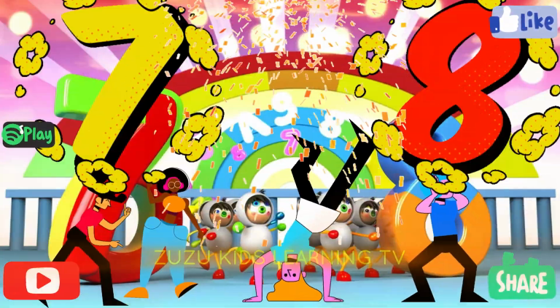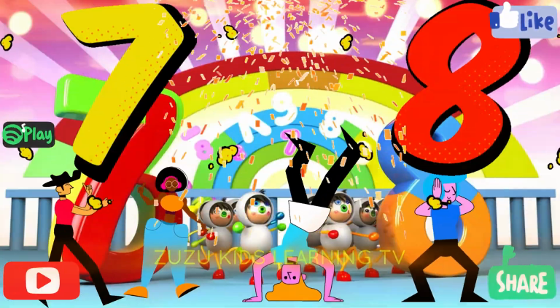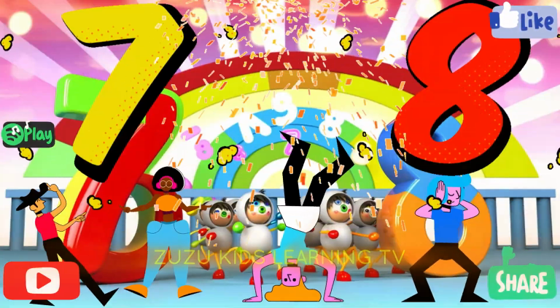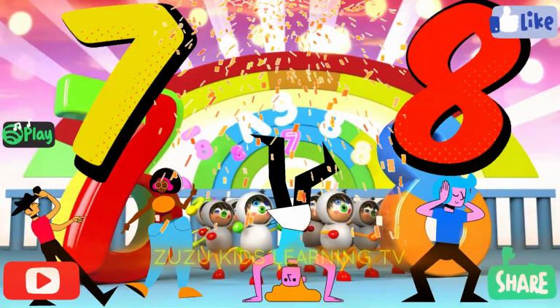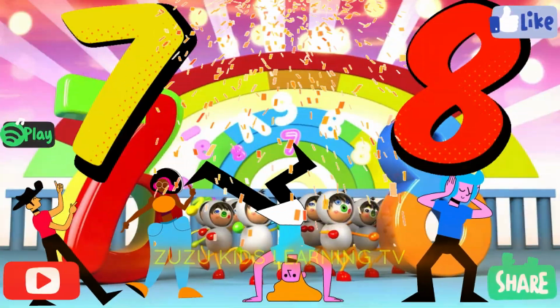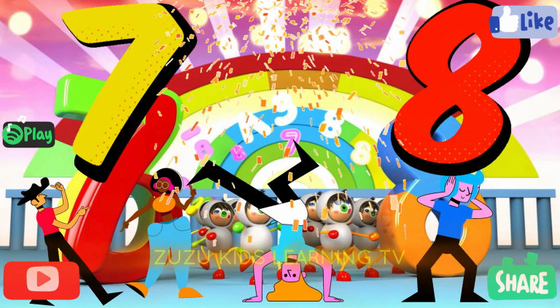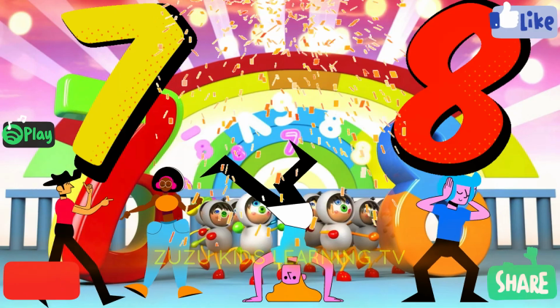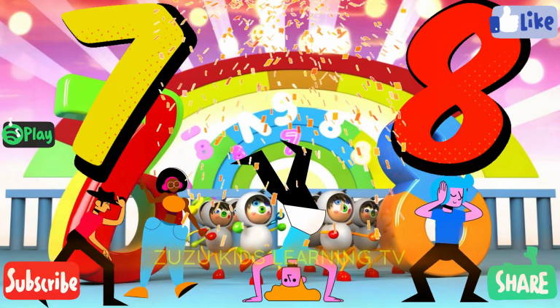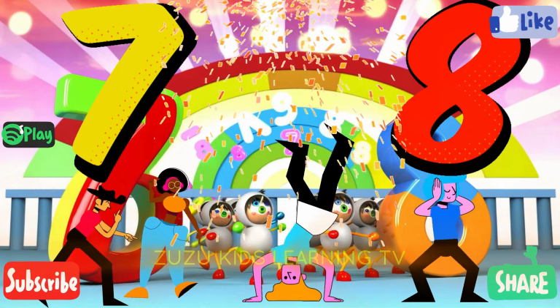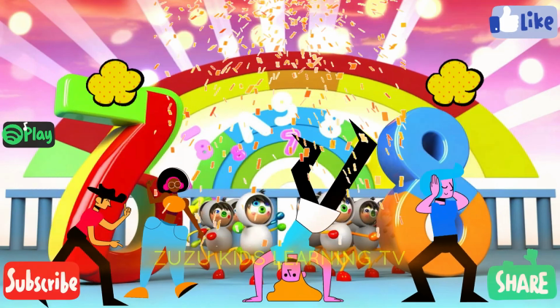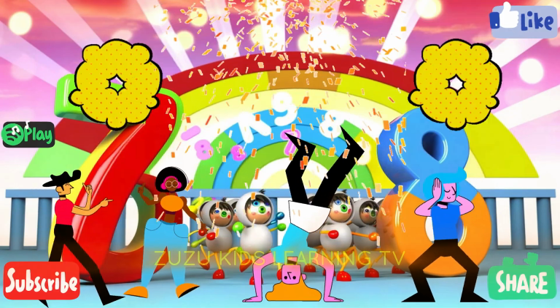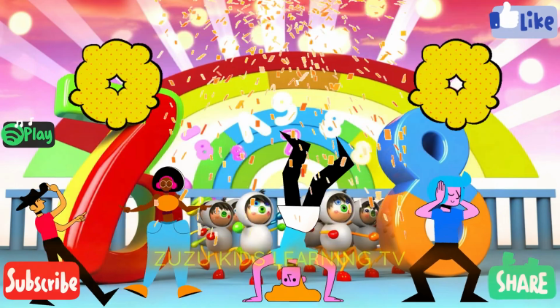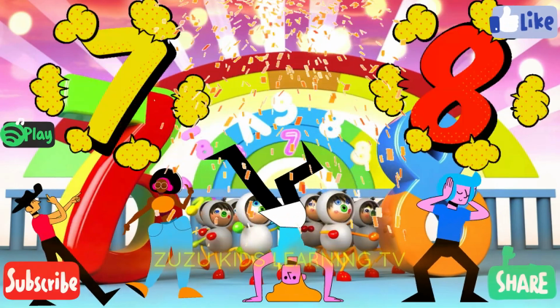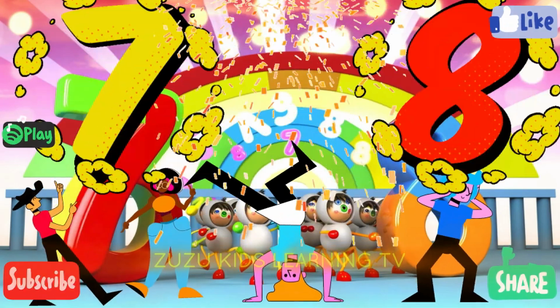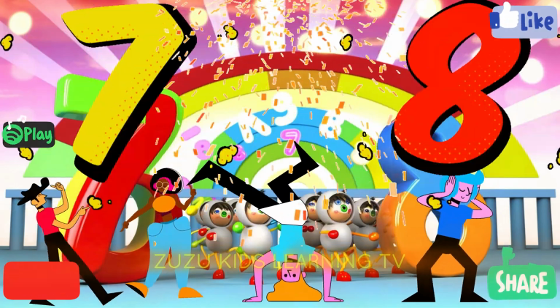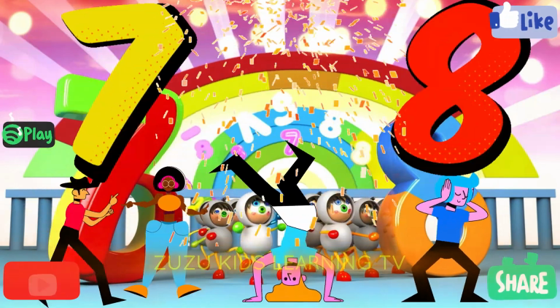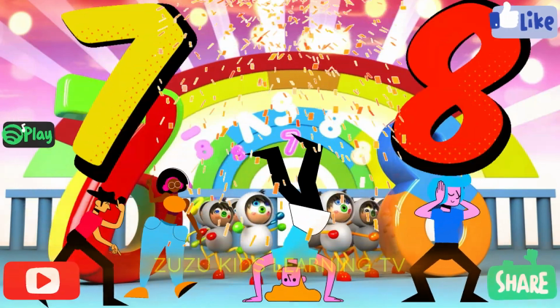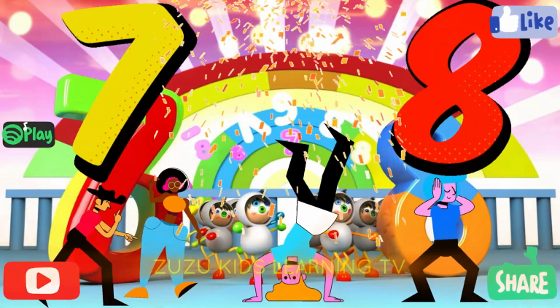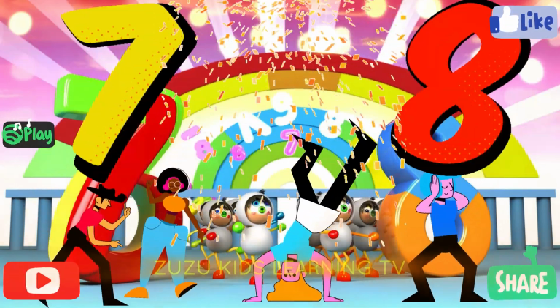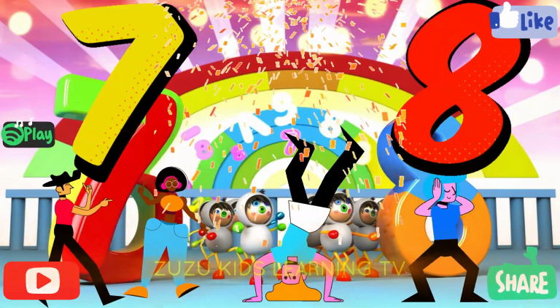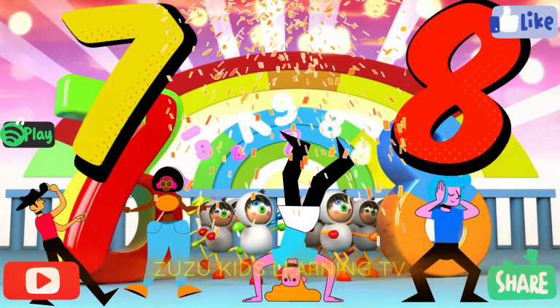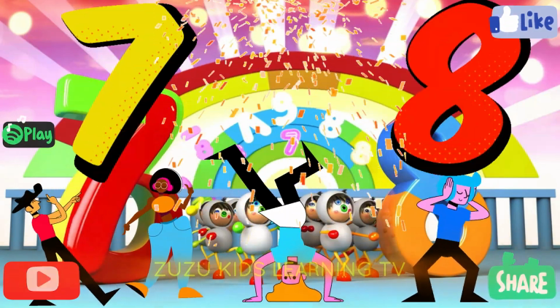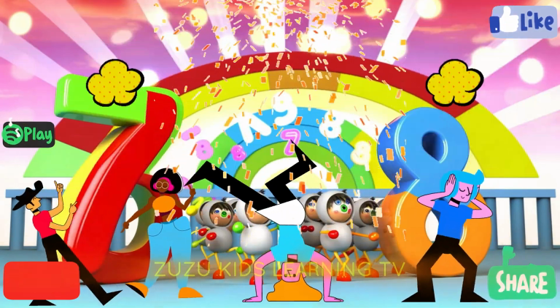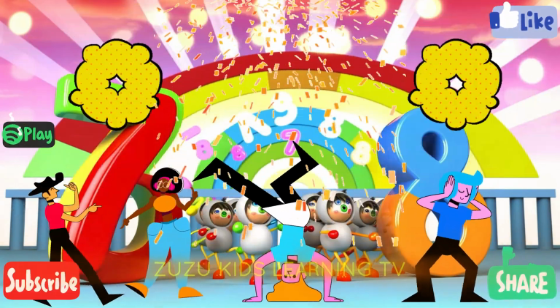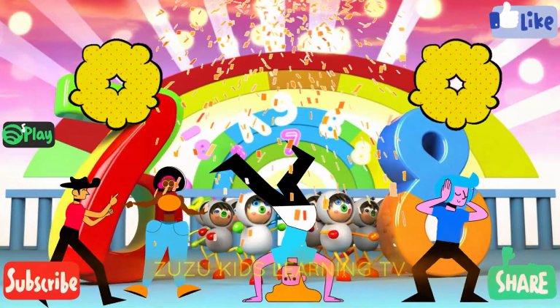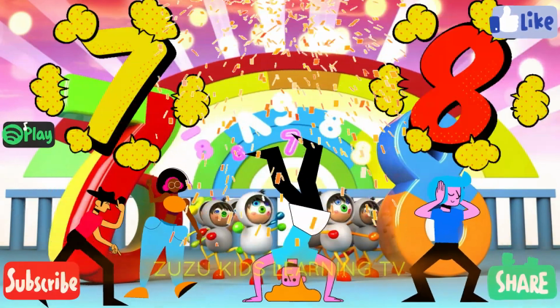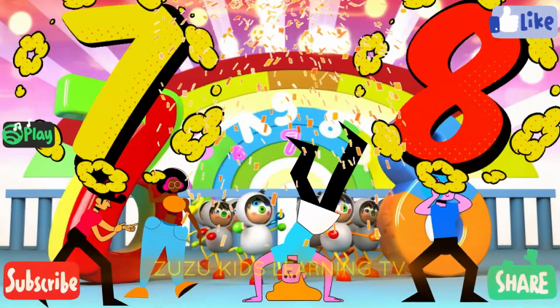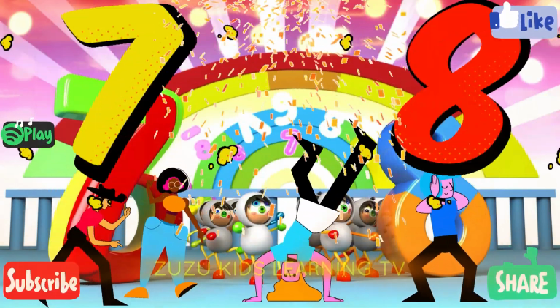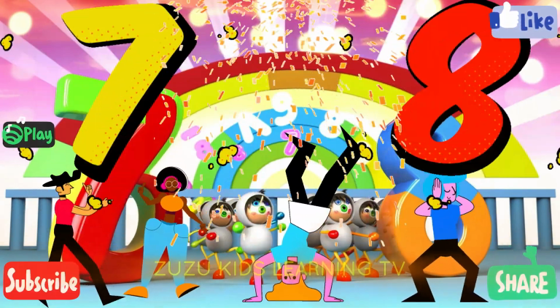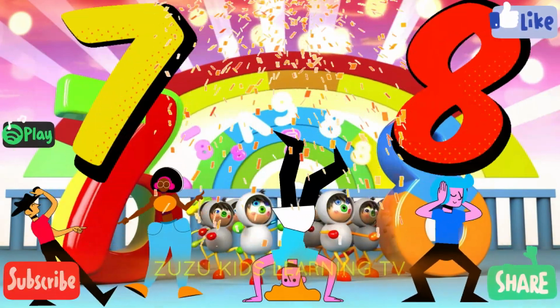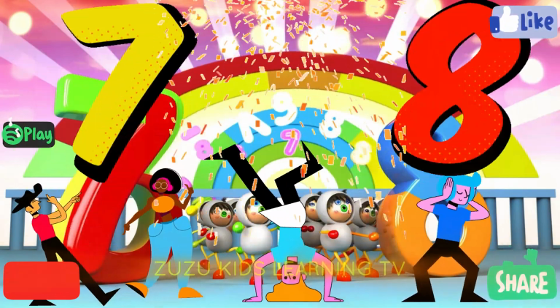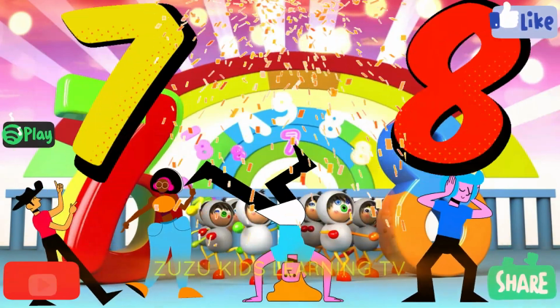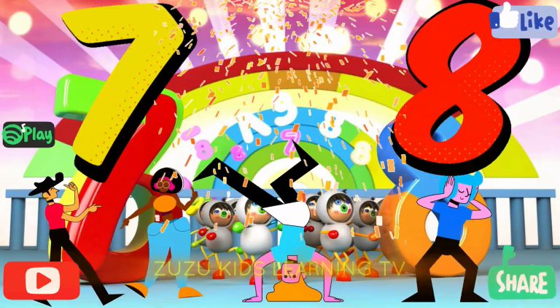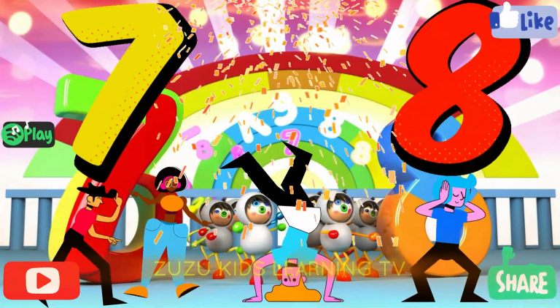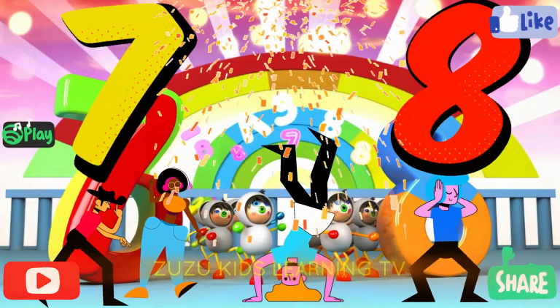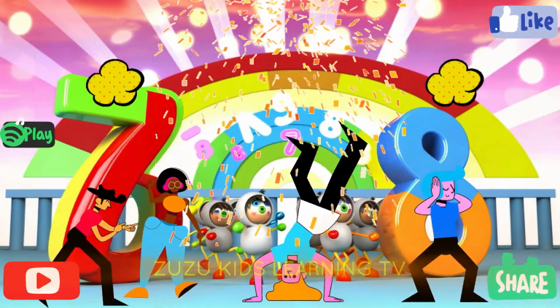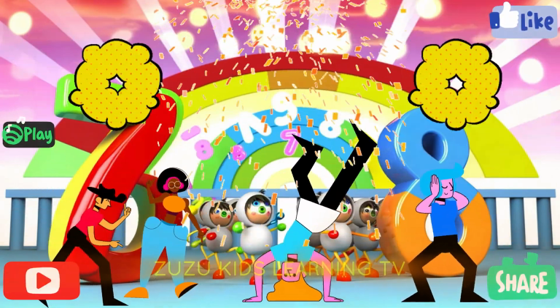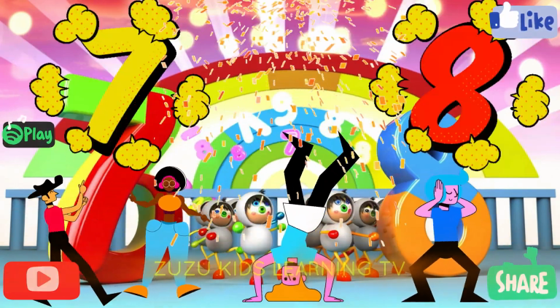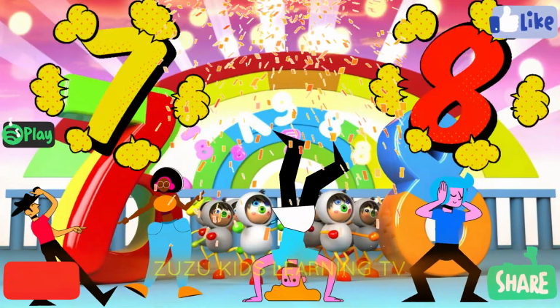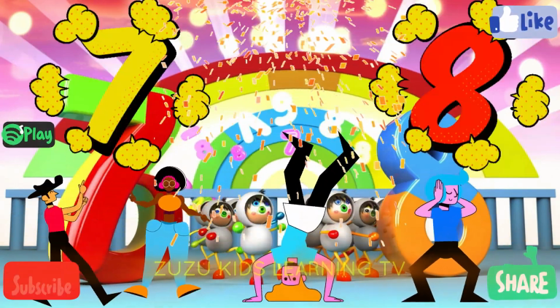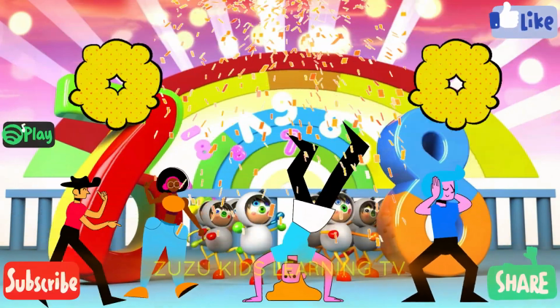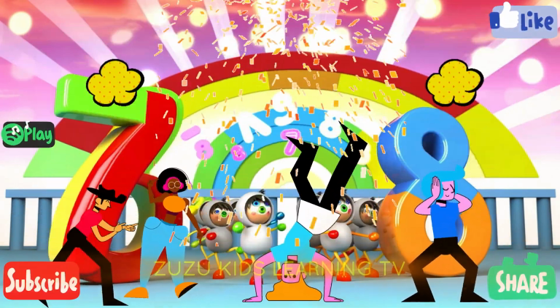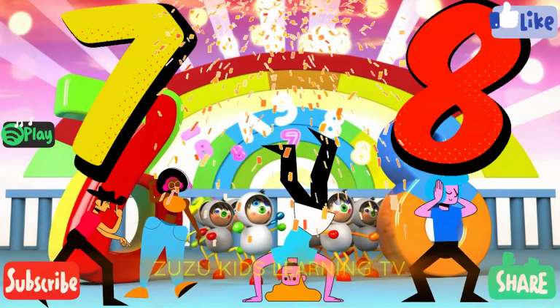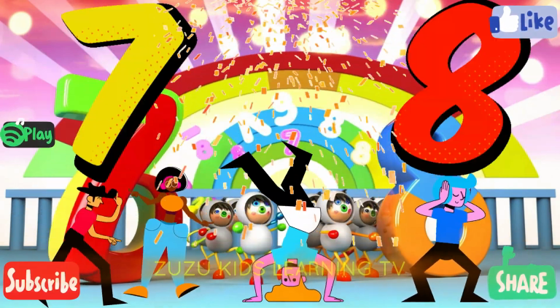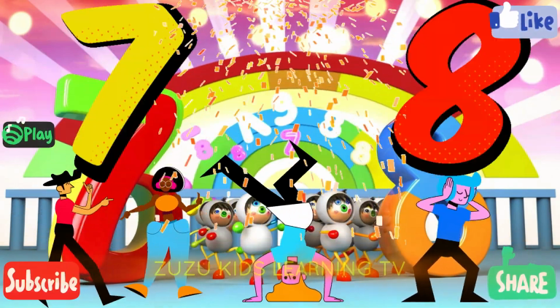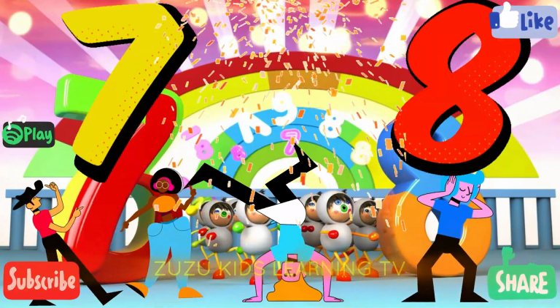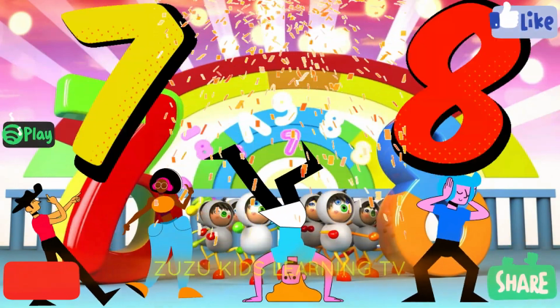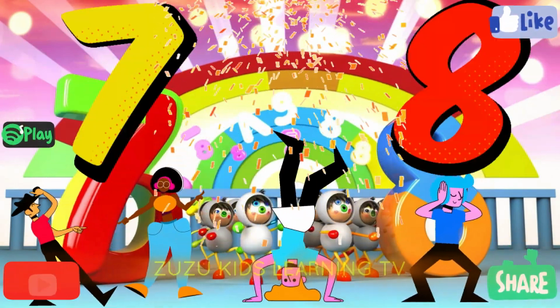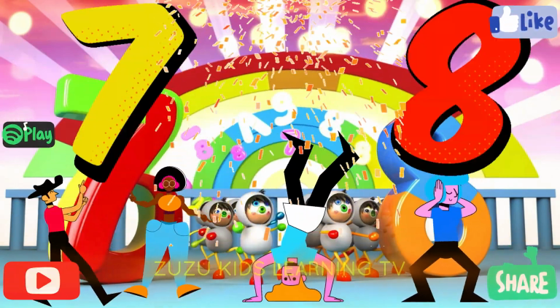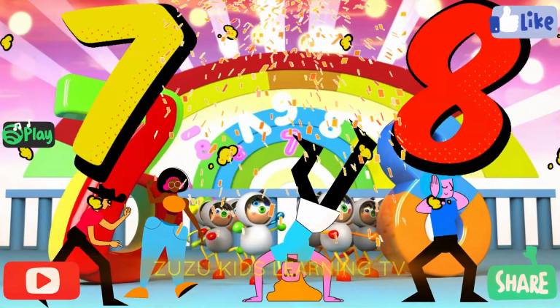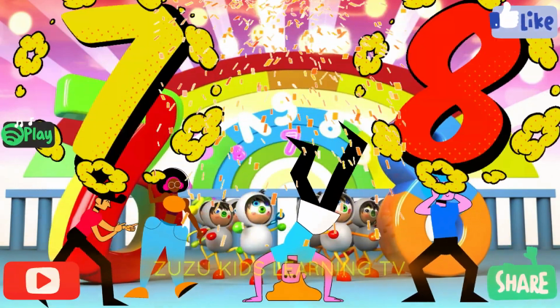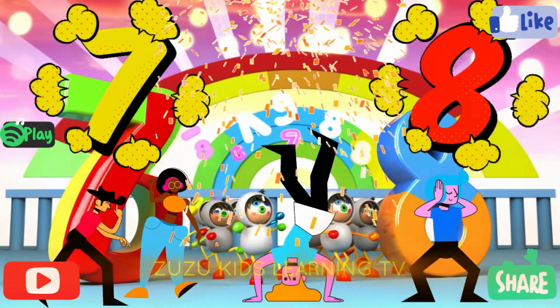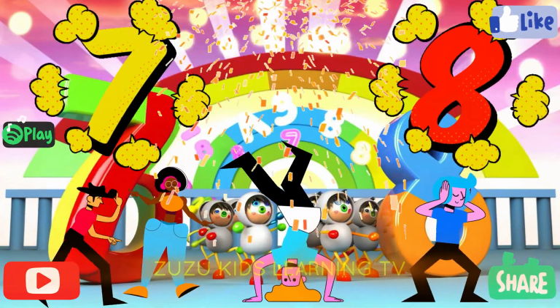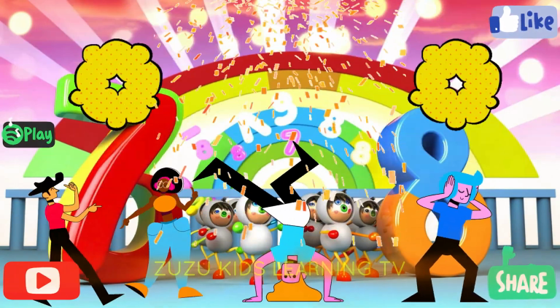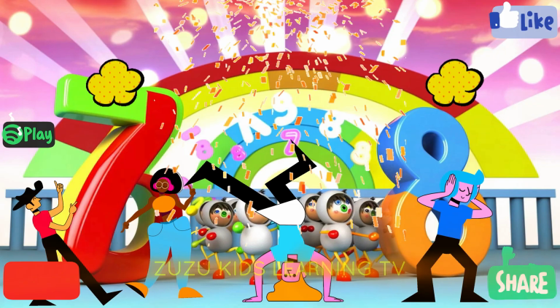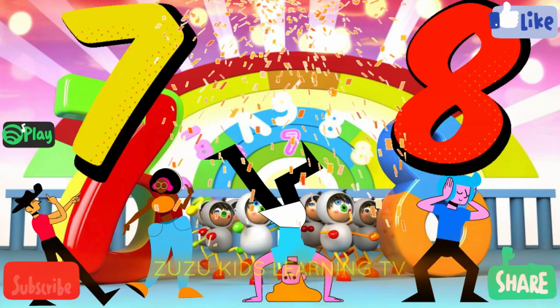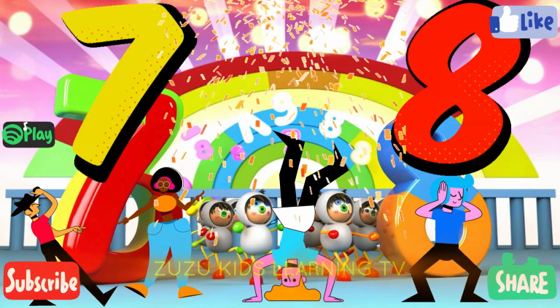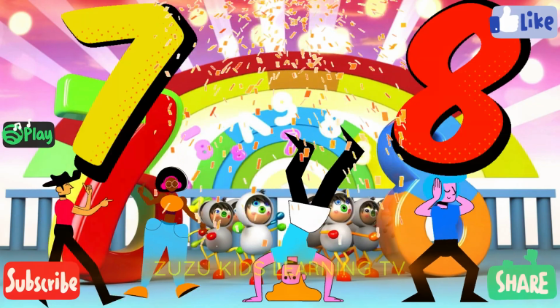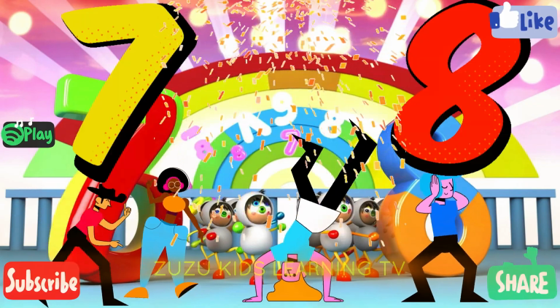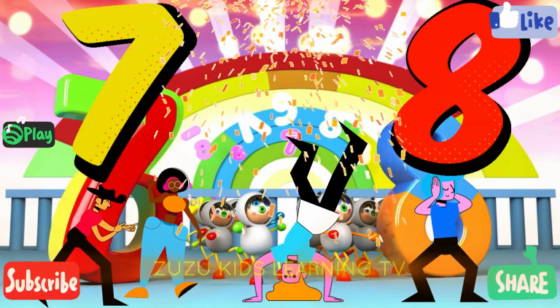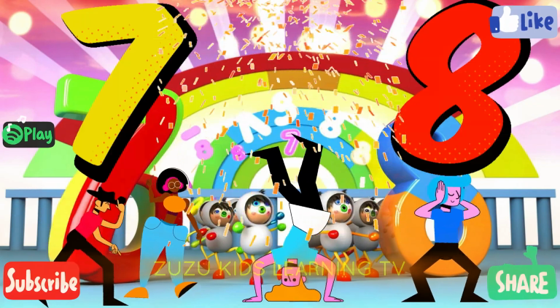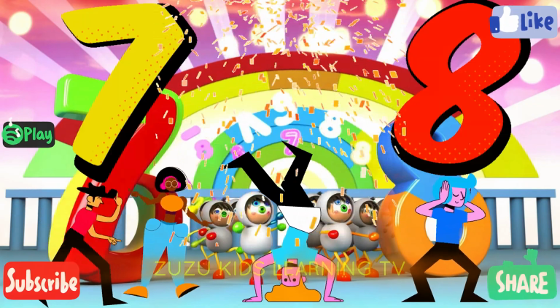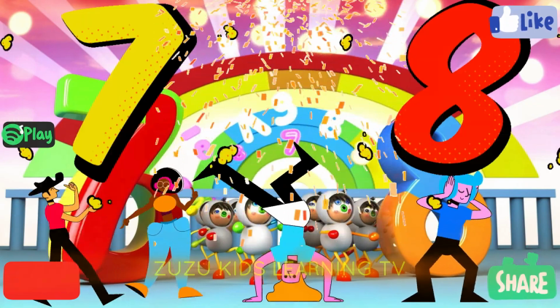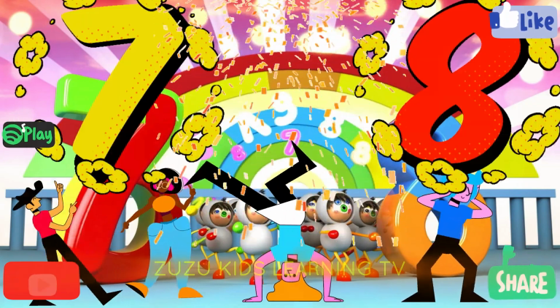Seven, eight, na-na-na. Seven, eight, na-na-na. Seven, eight, na-na-na.